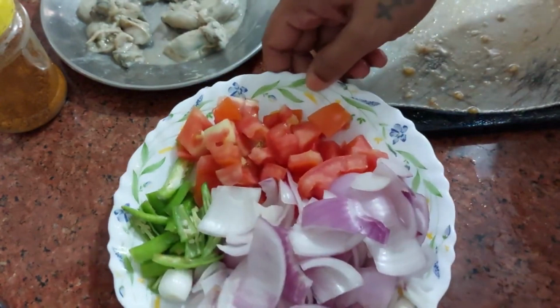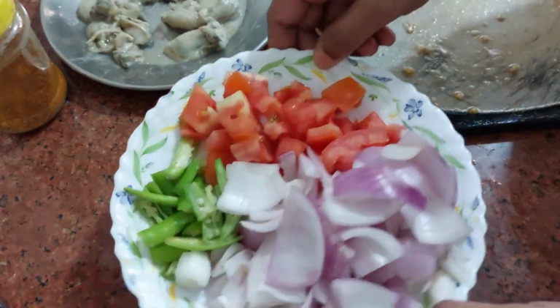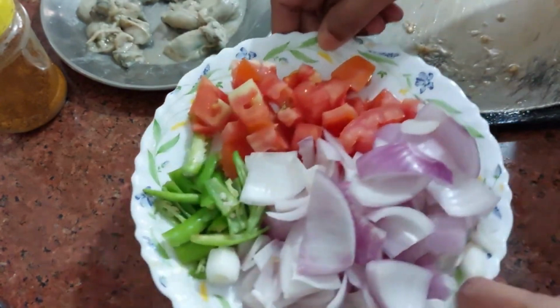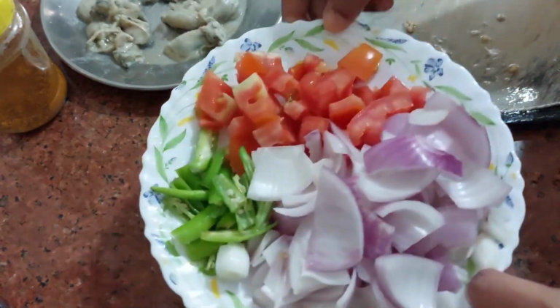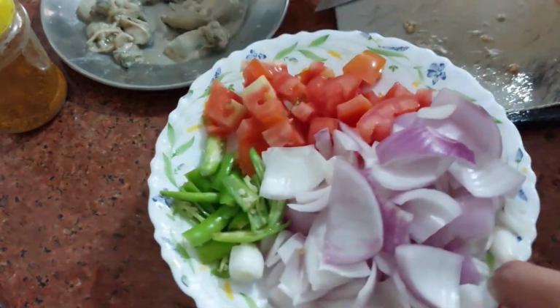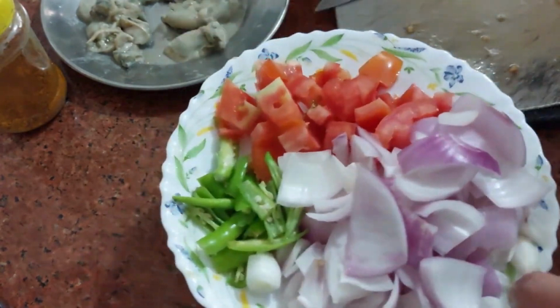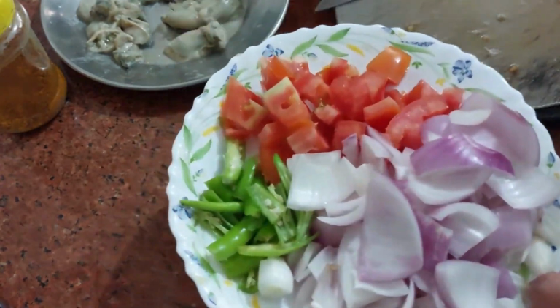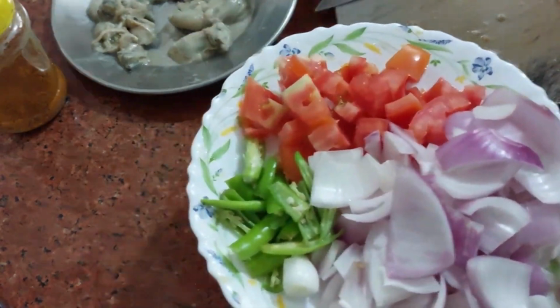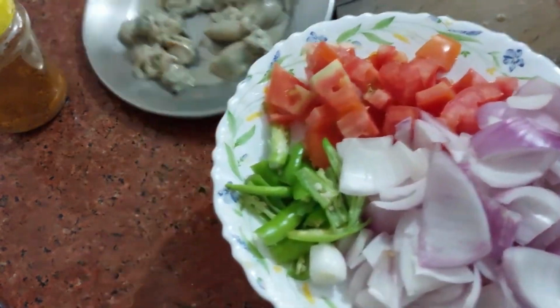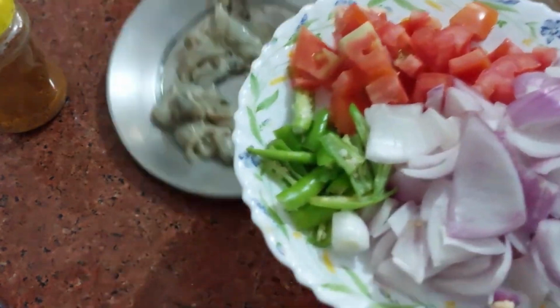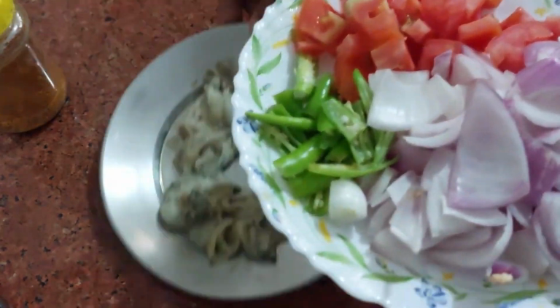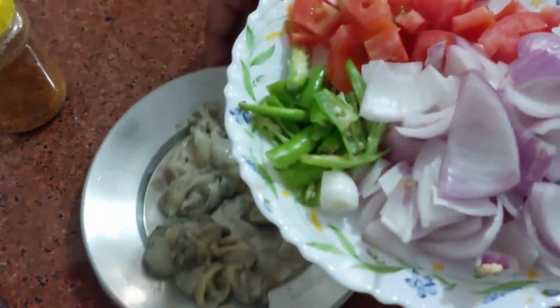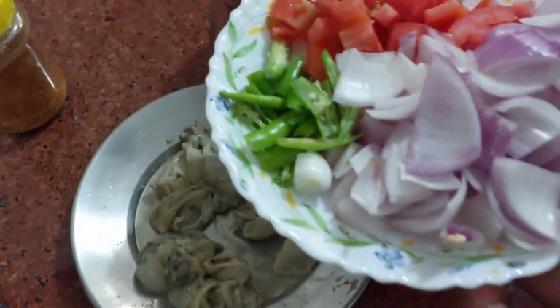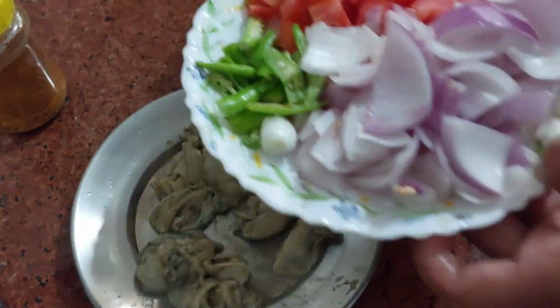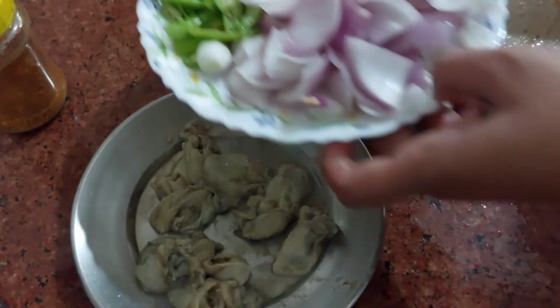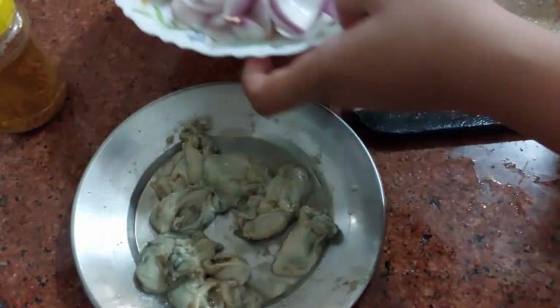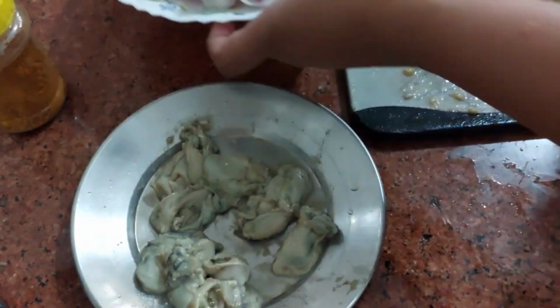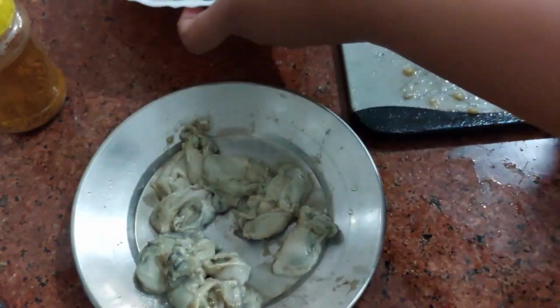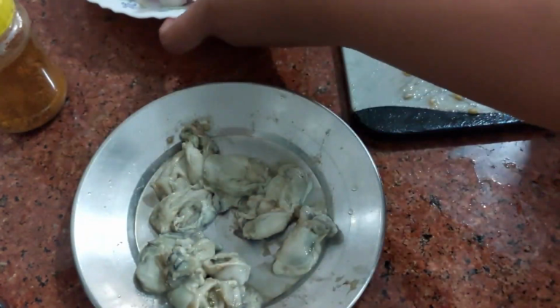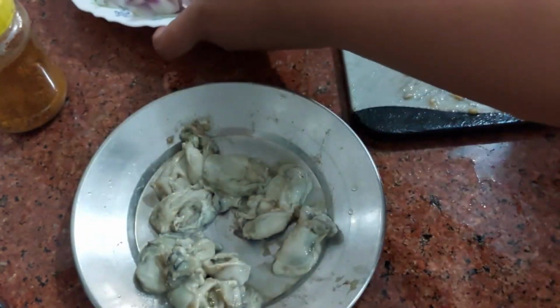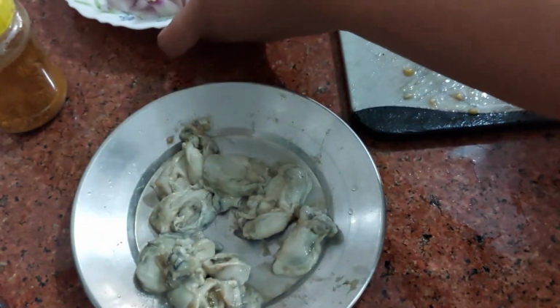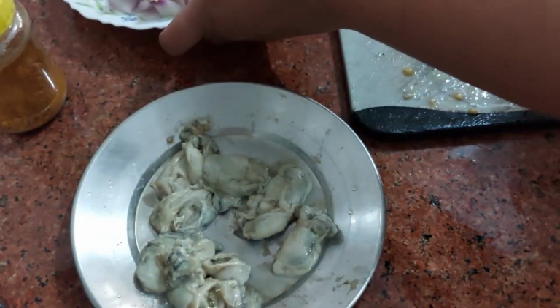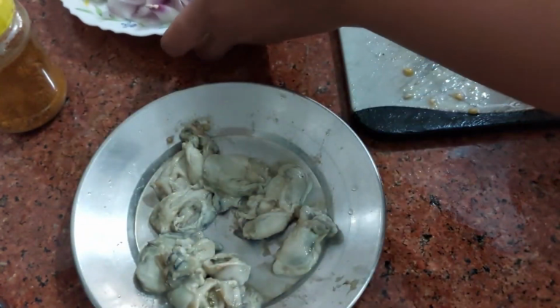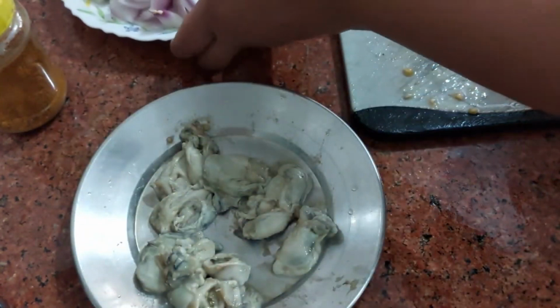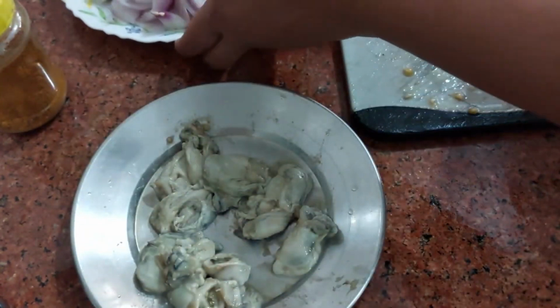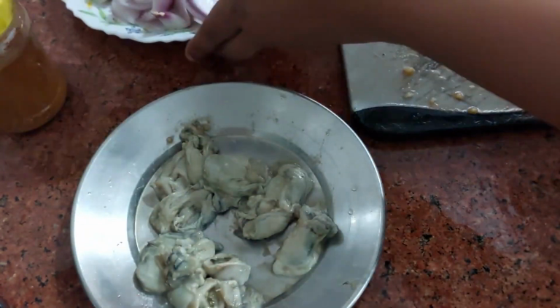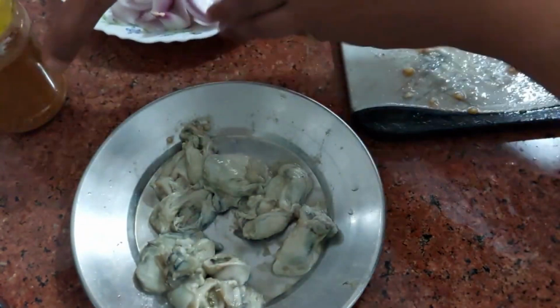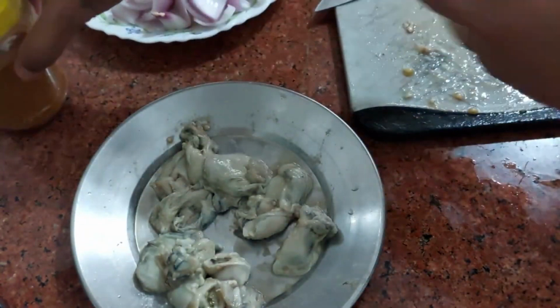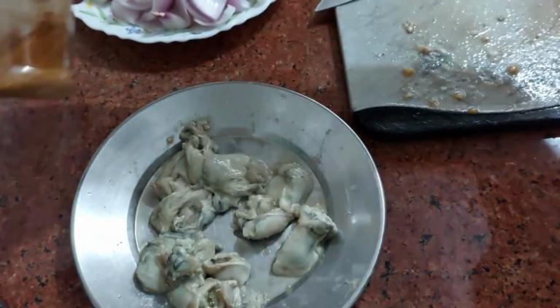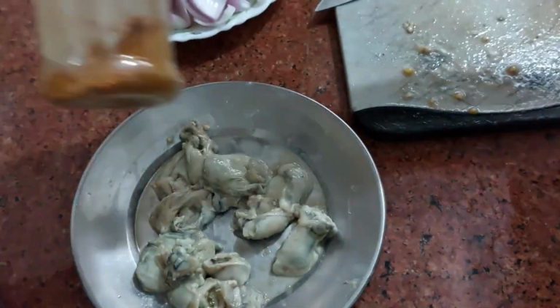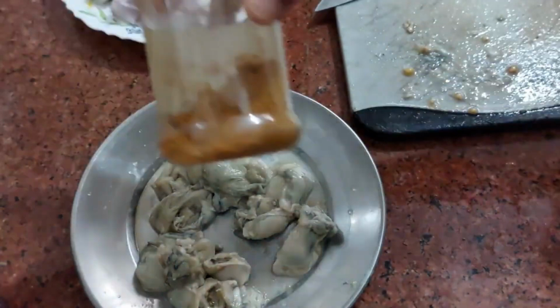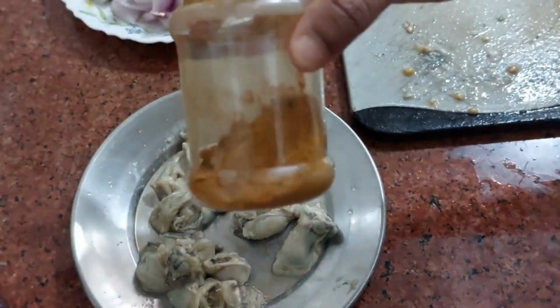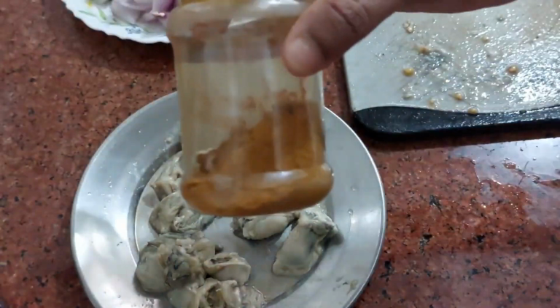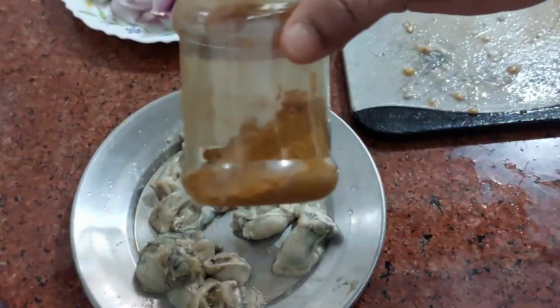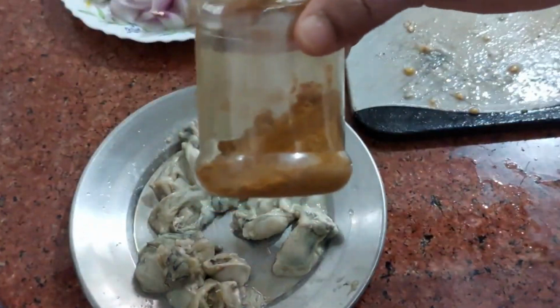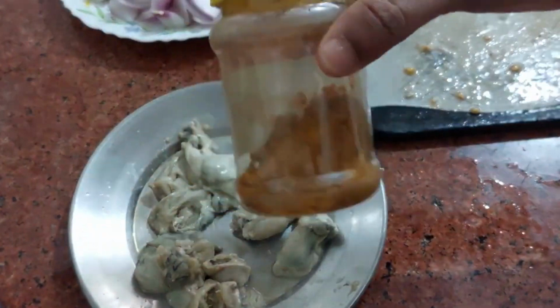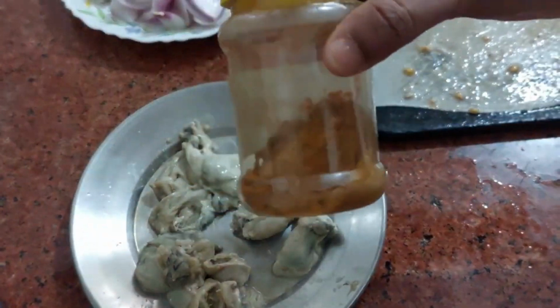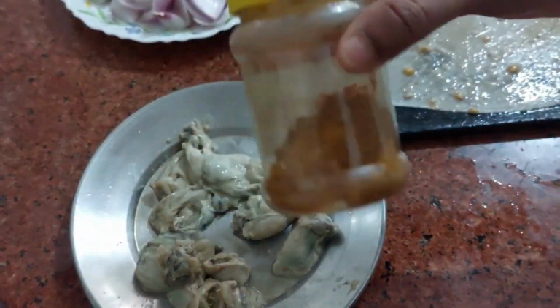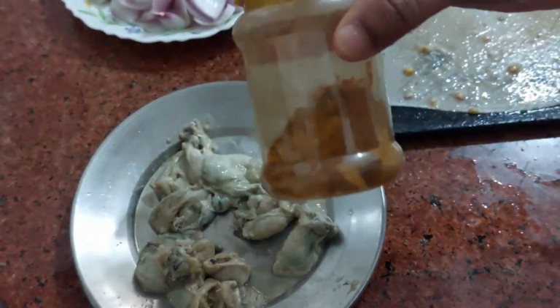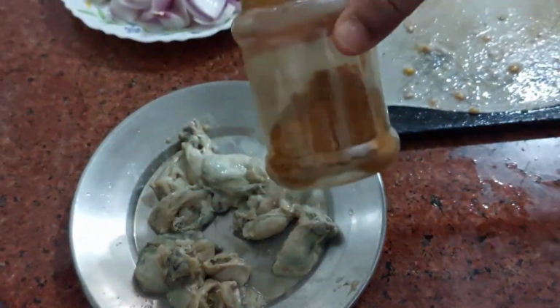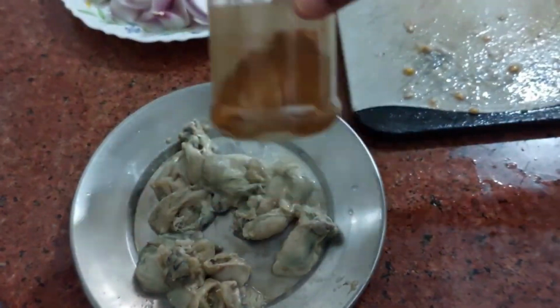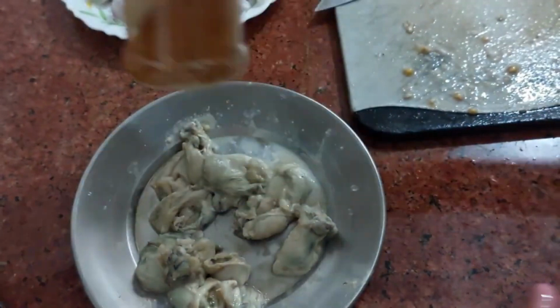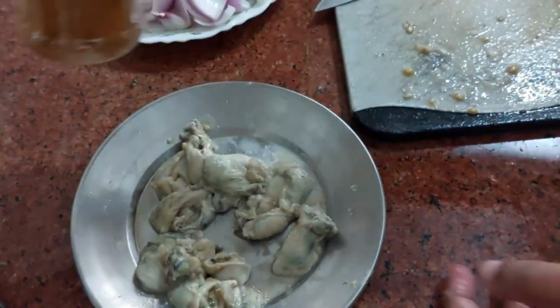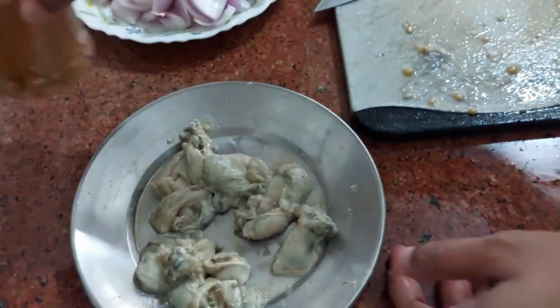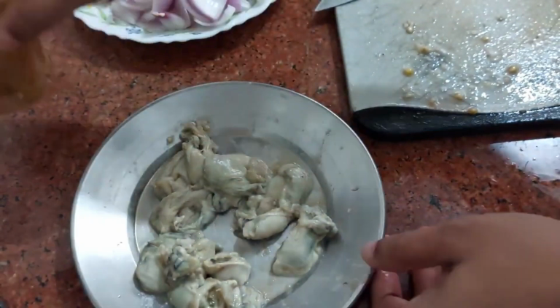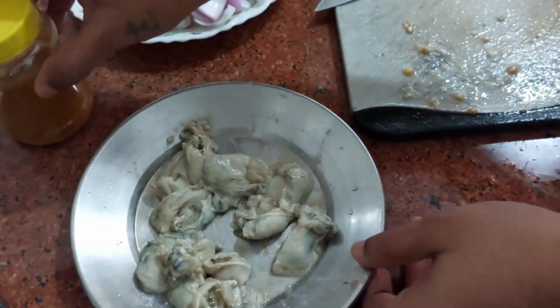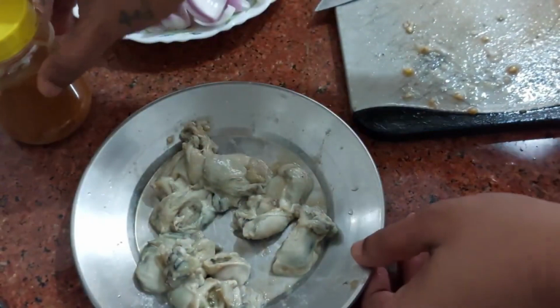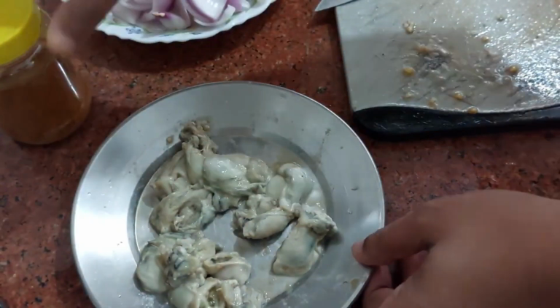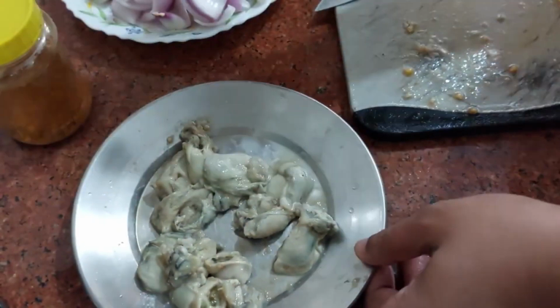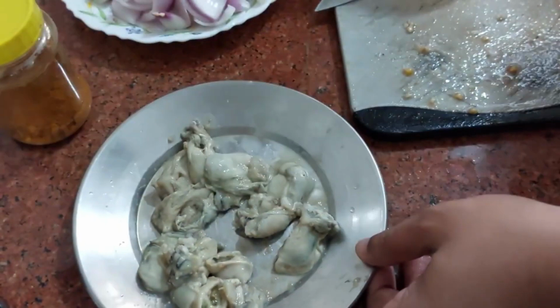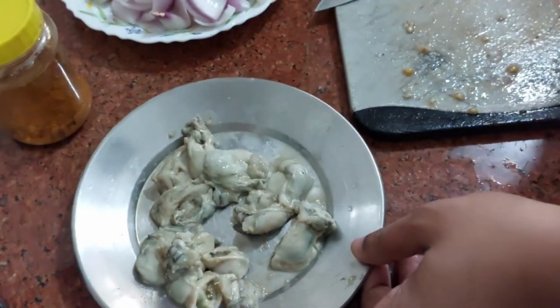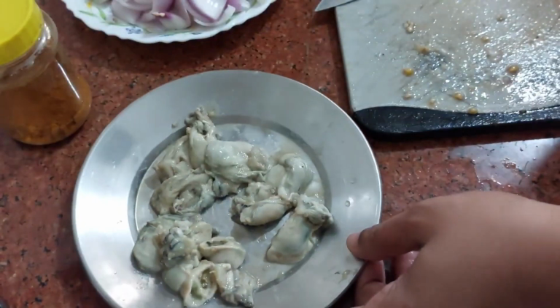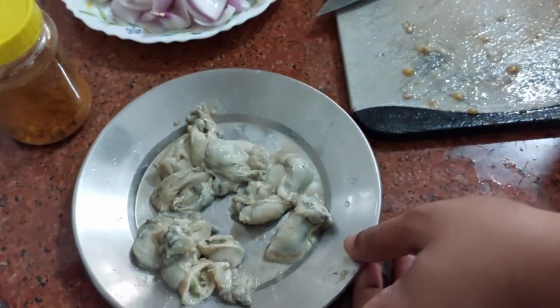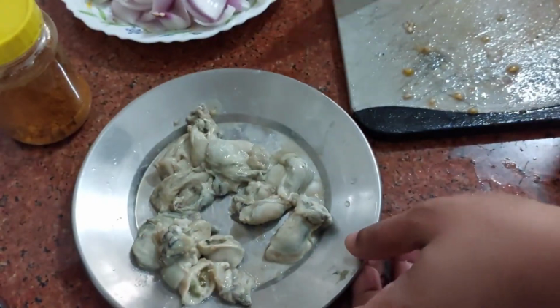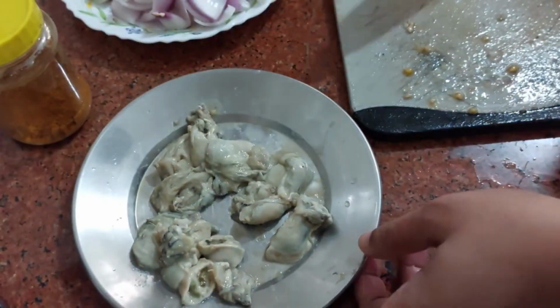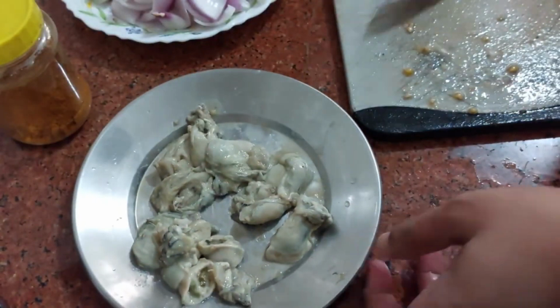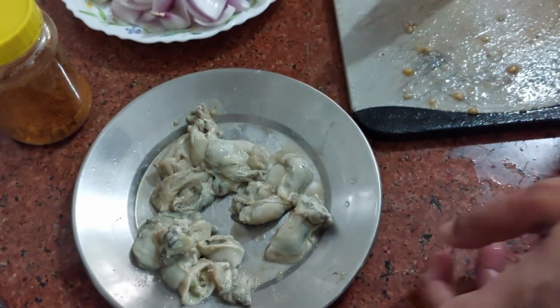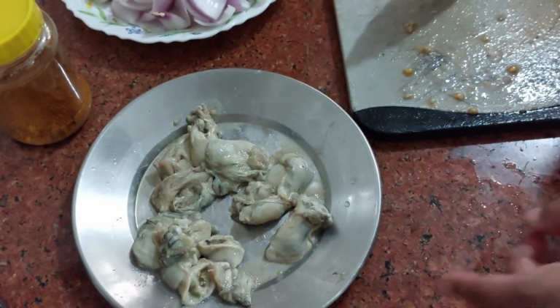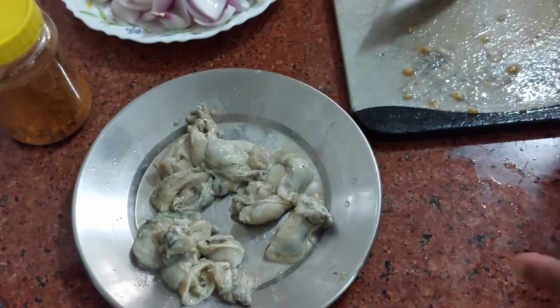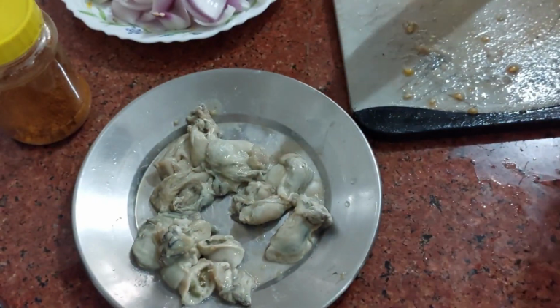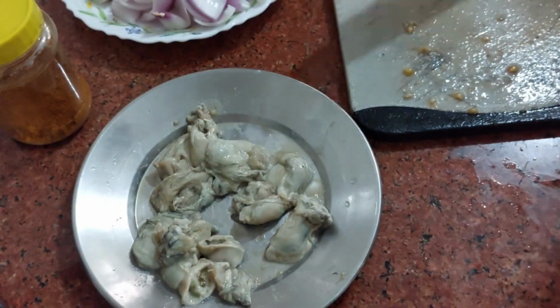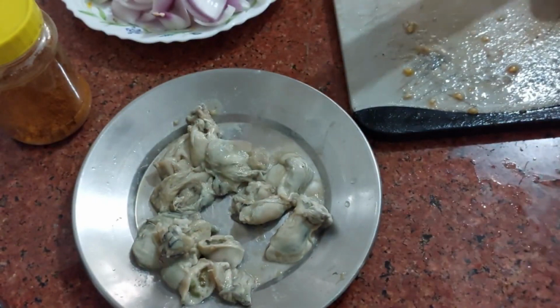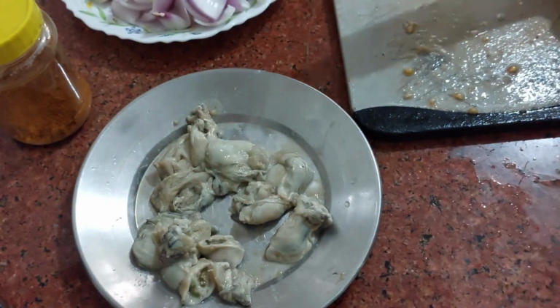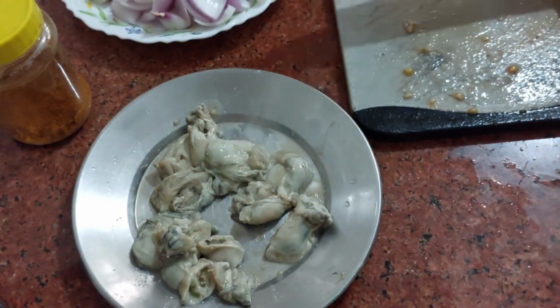And some spices — I will be using Goan Sambar Masala. I will share the link. Let's start!